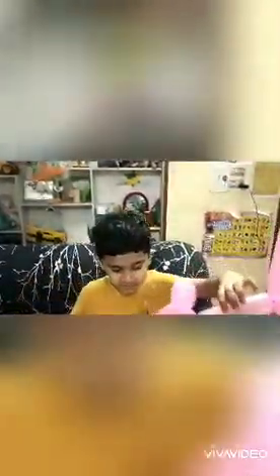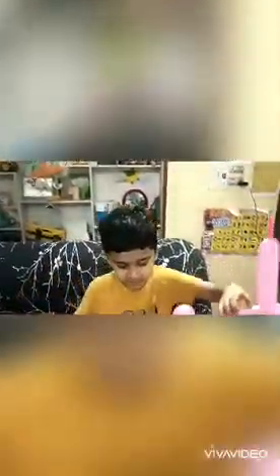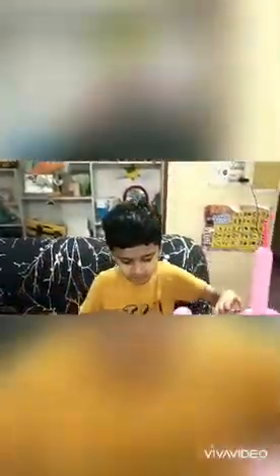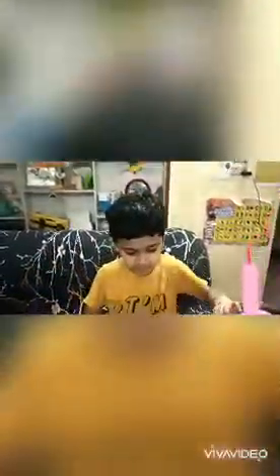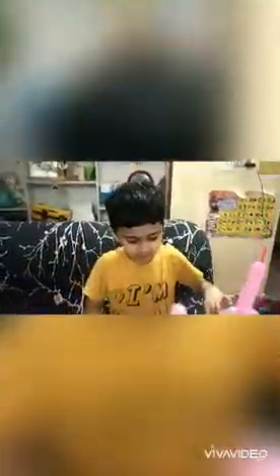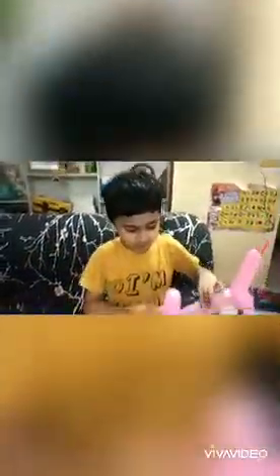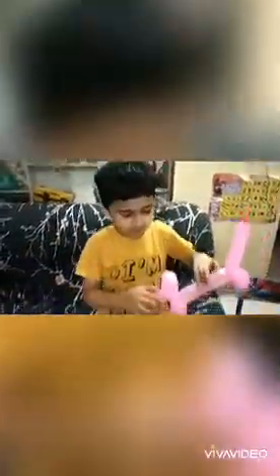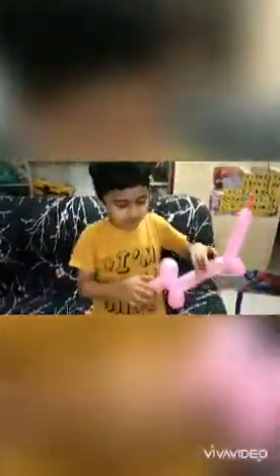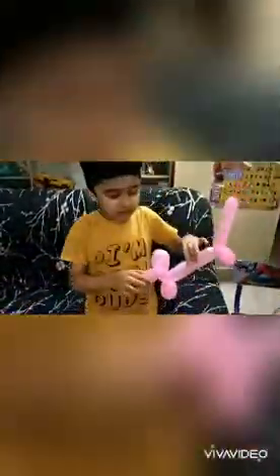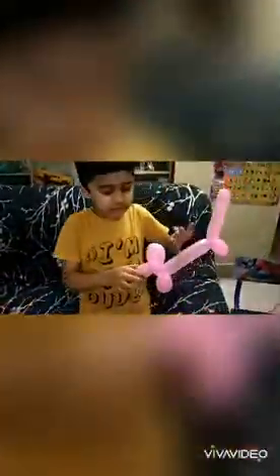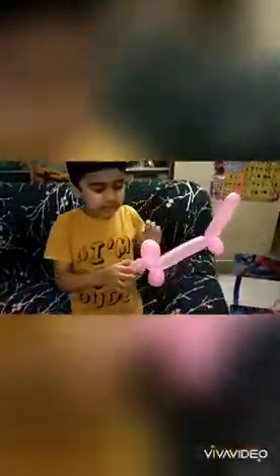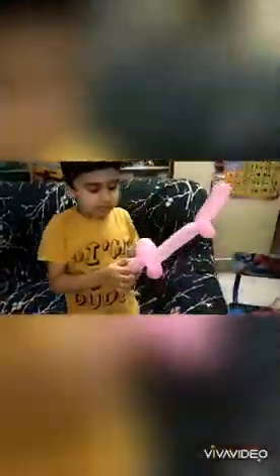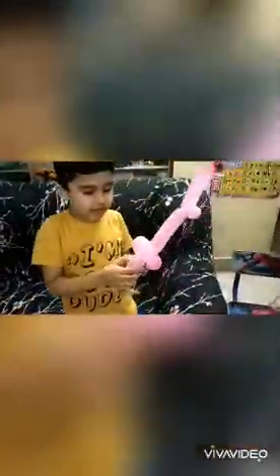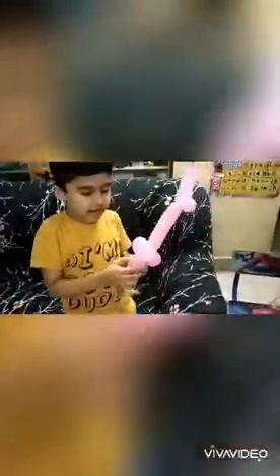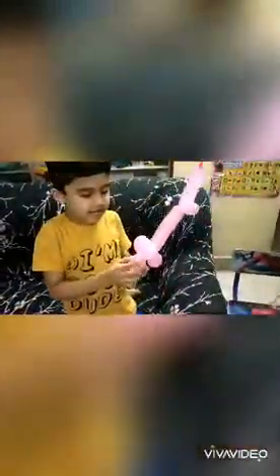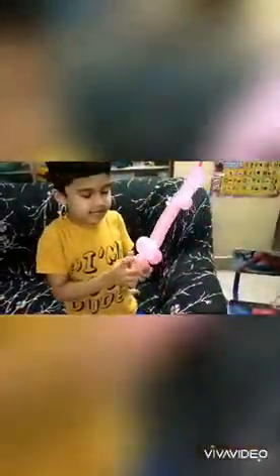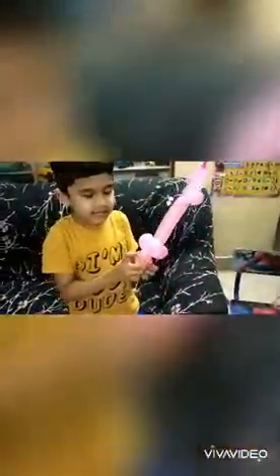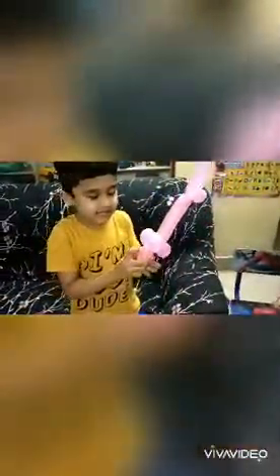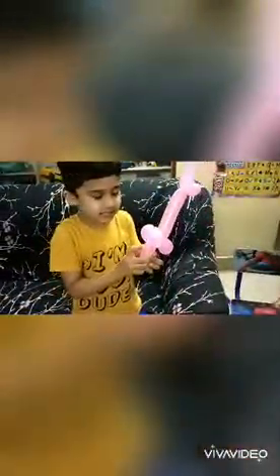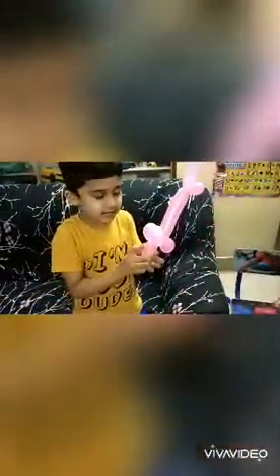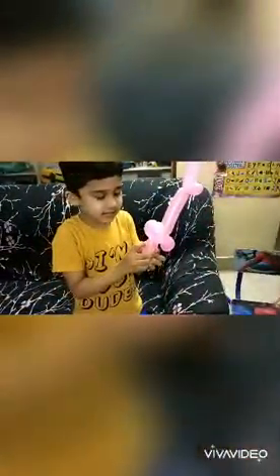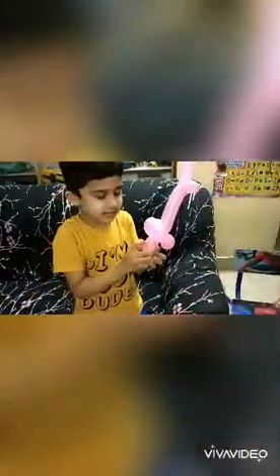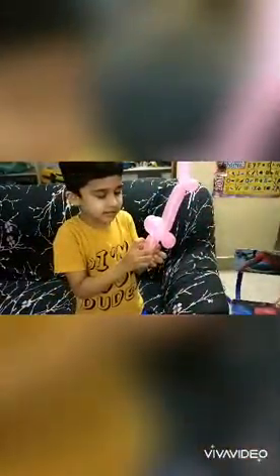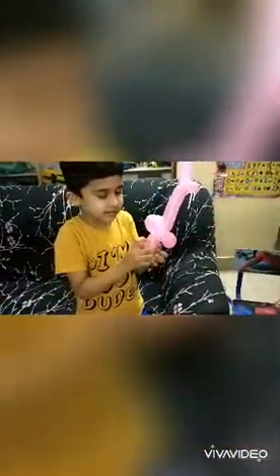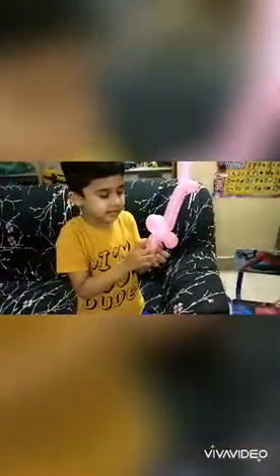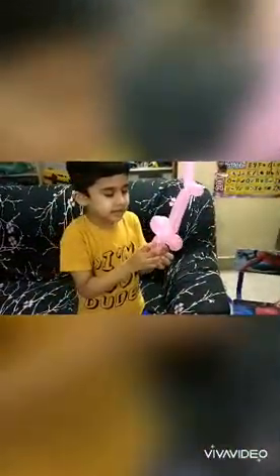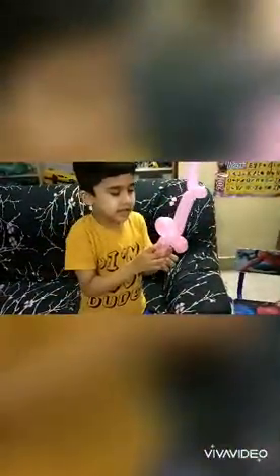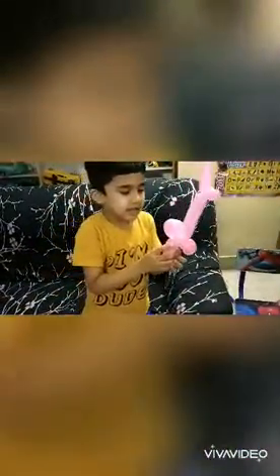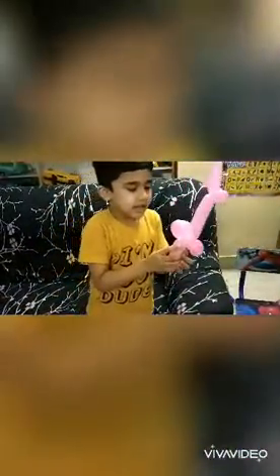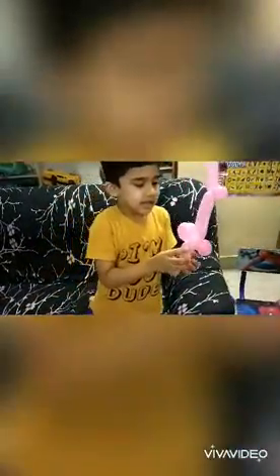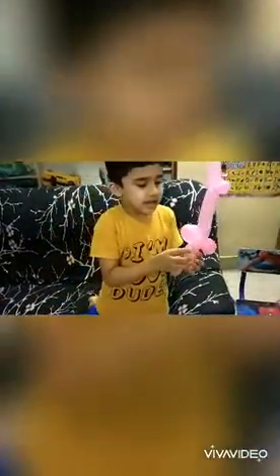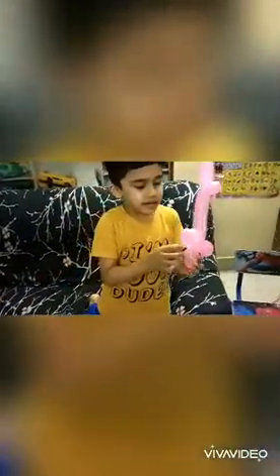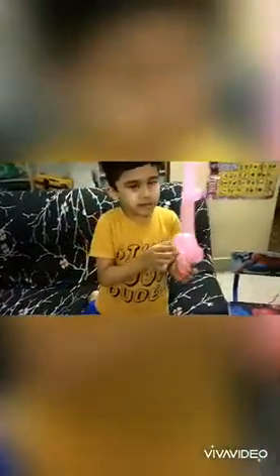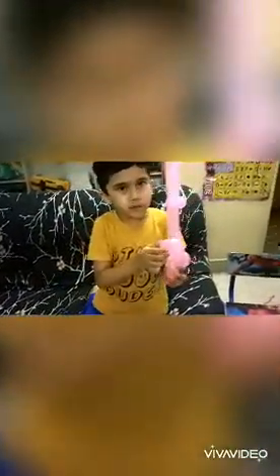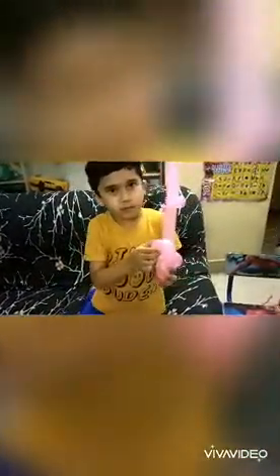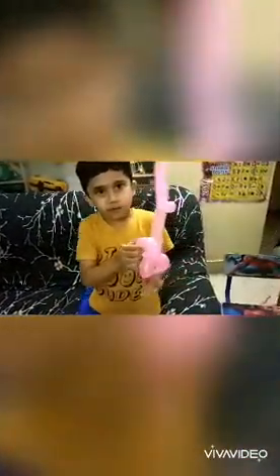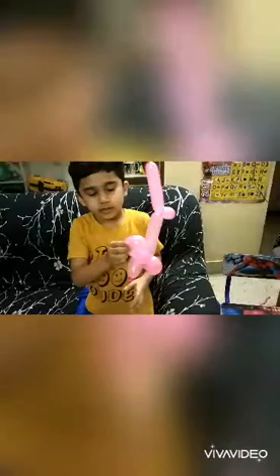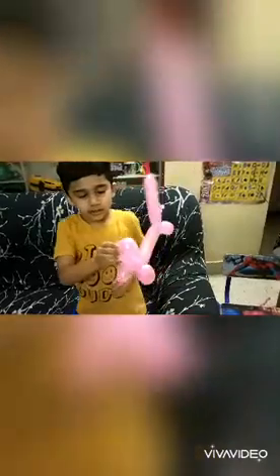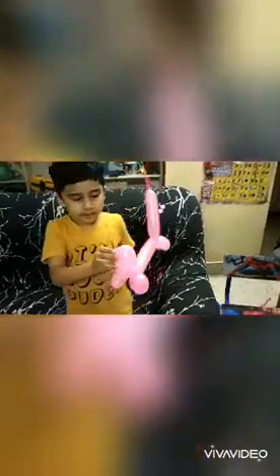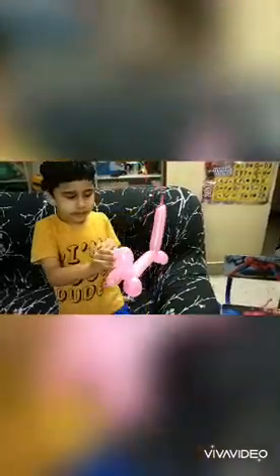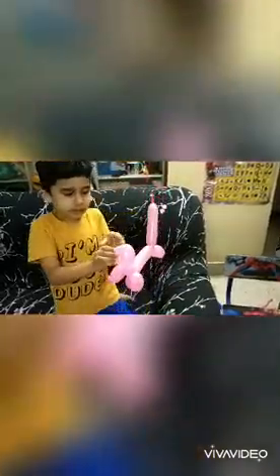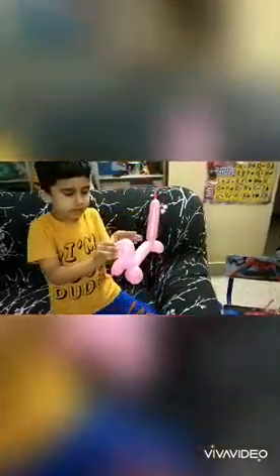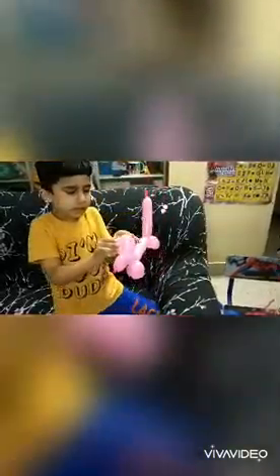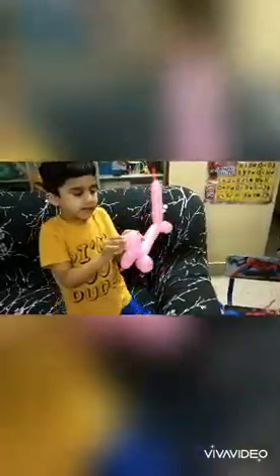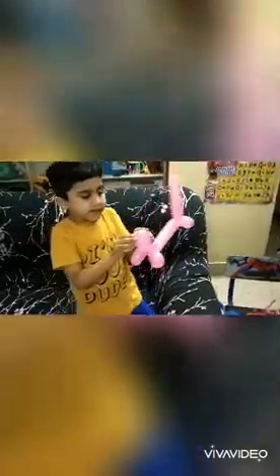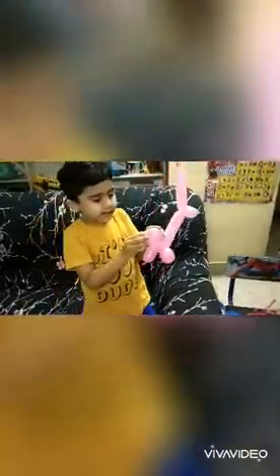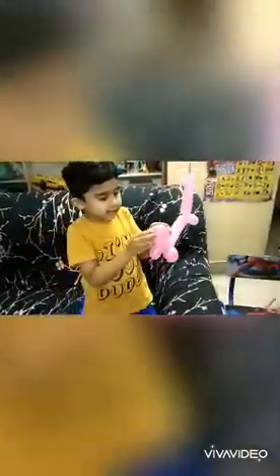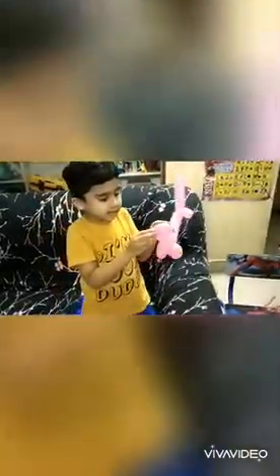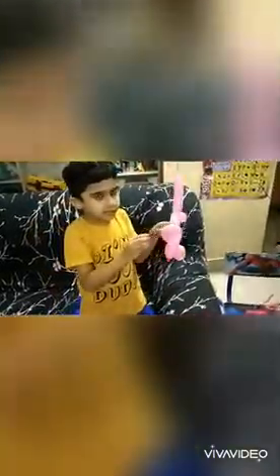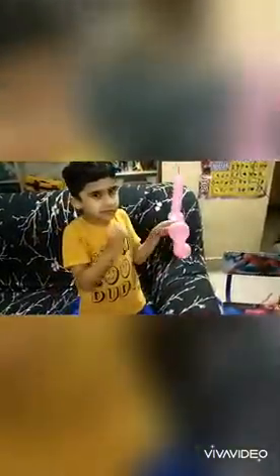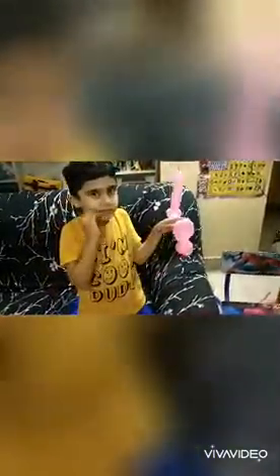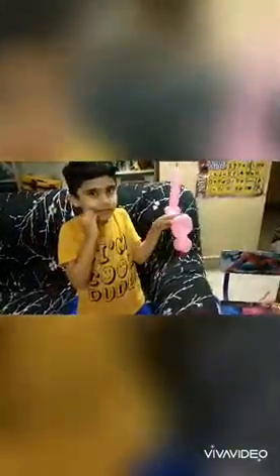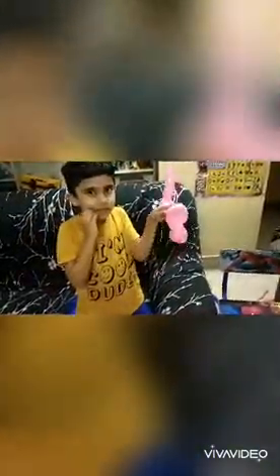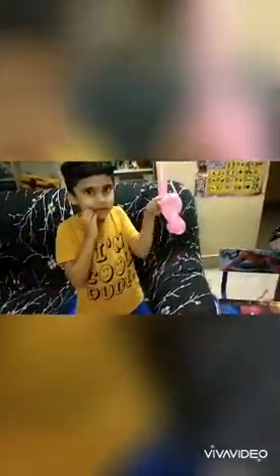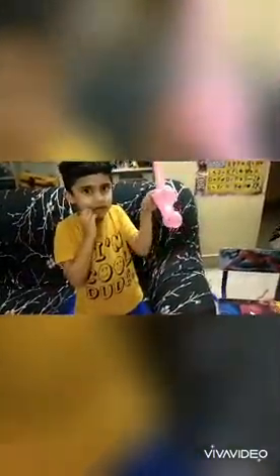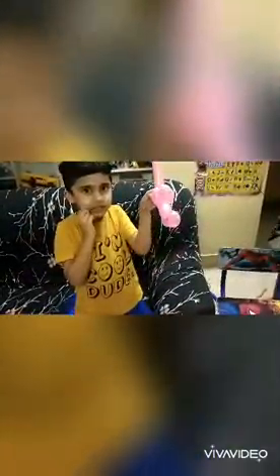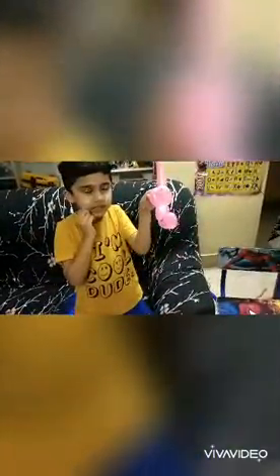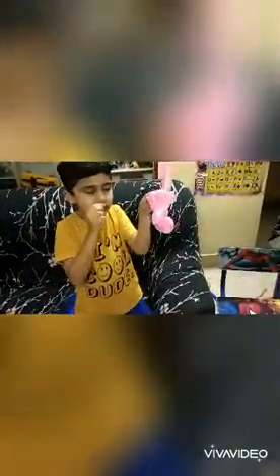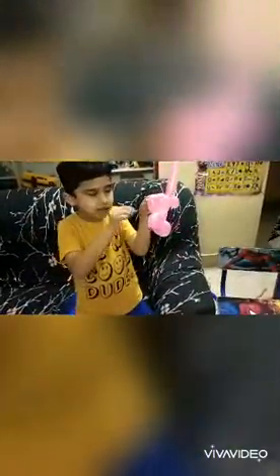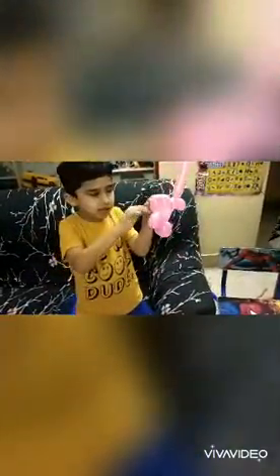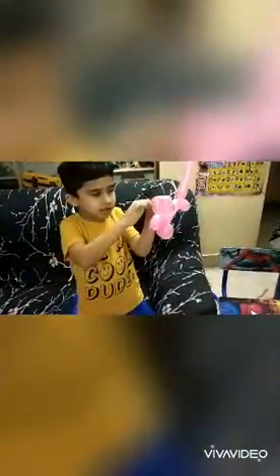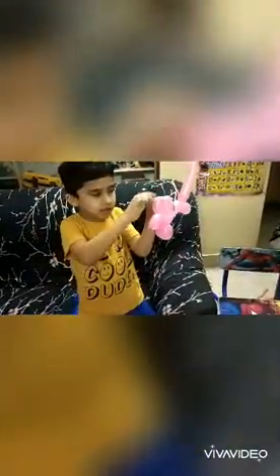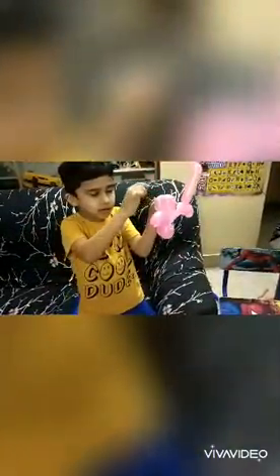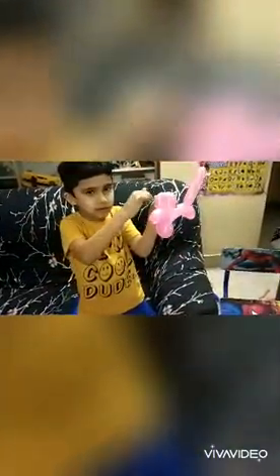You can draw some eyes here, and if you want to give some more details to the ears, you can draw them.